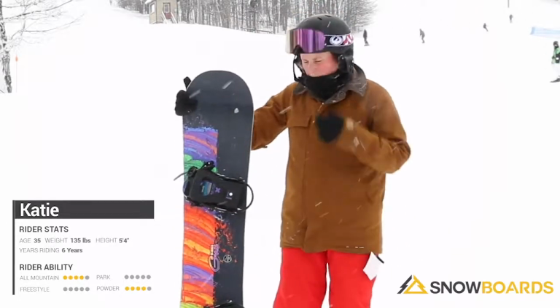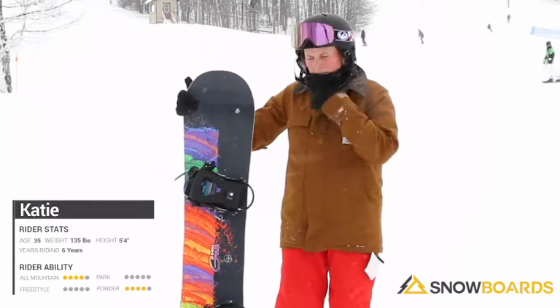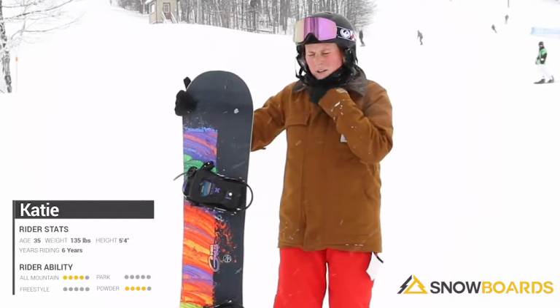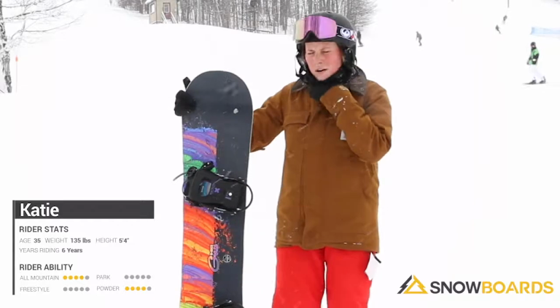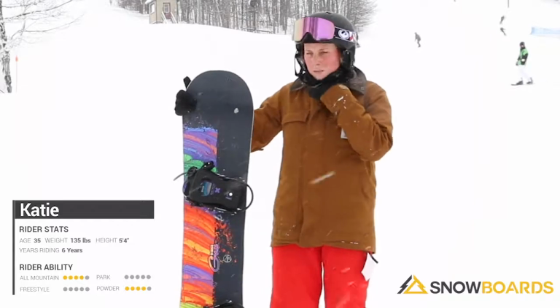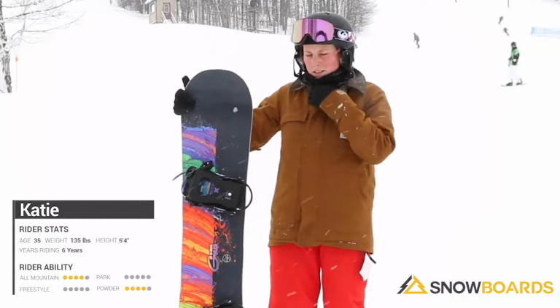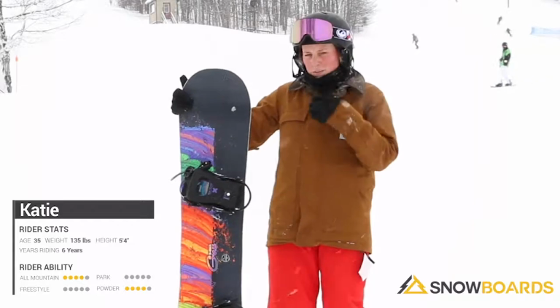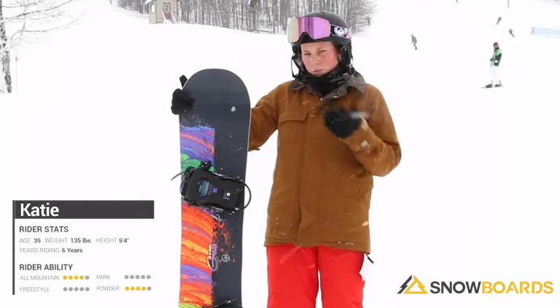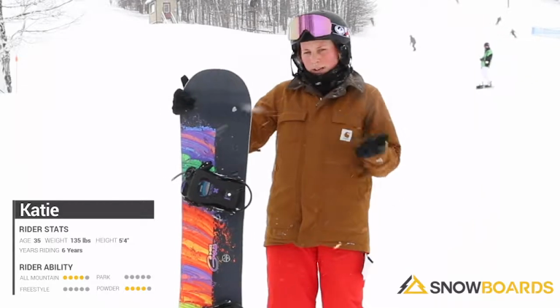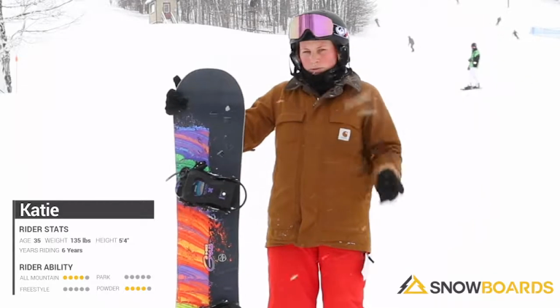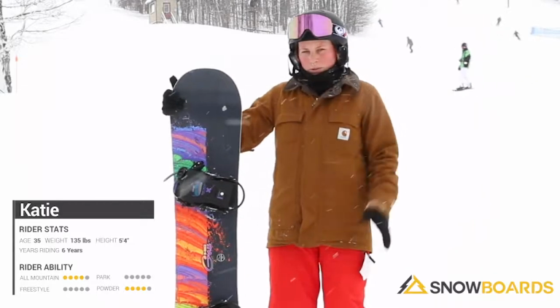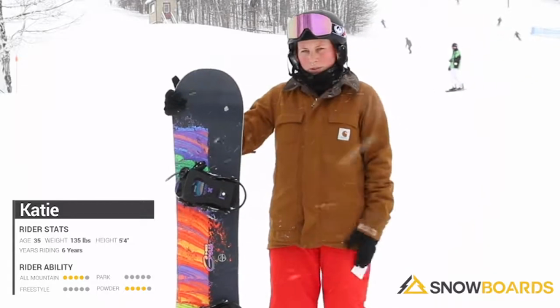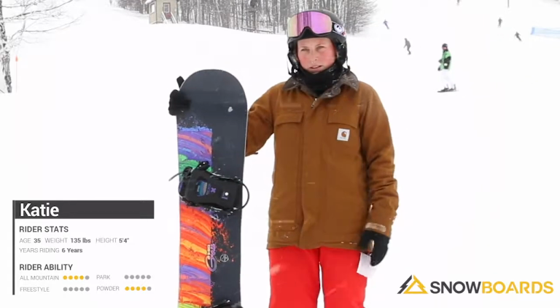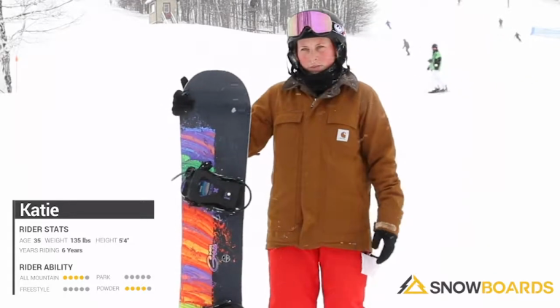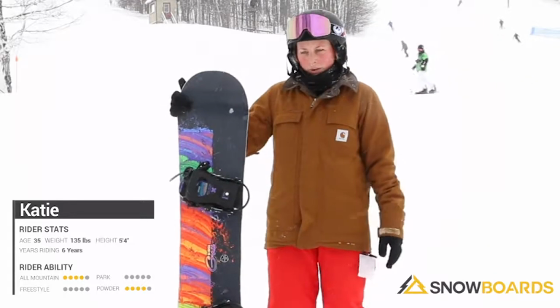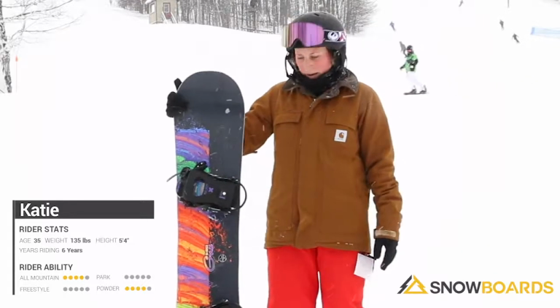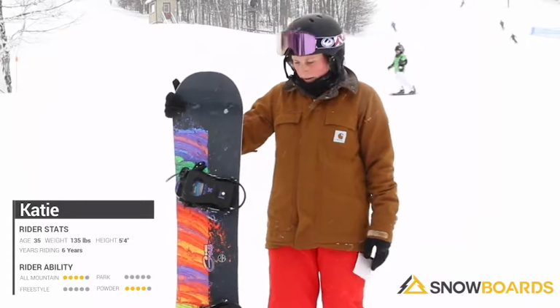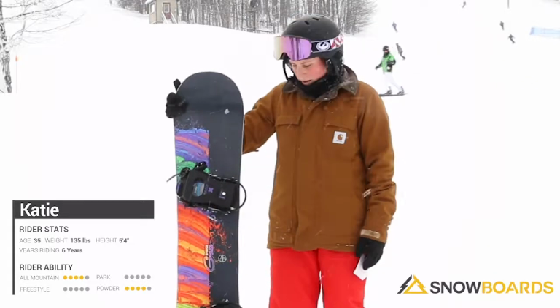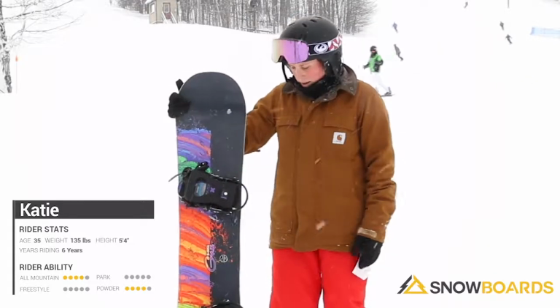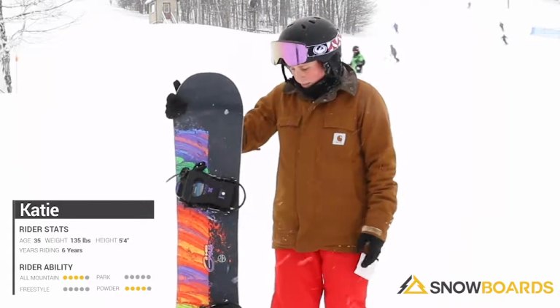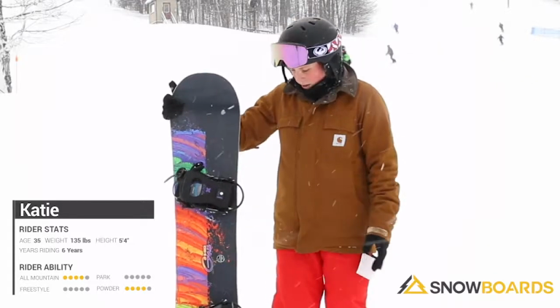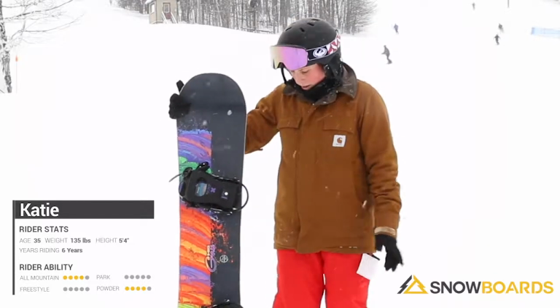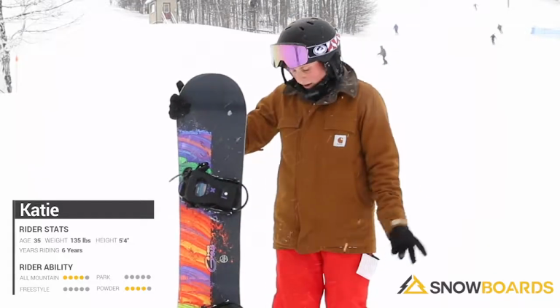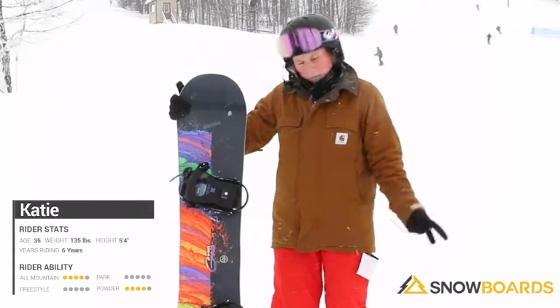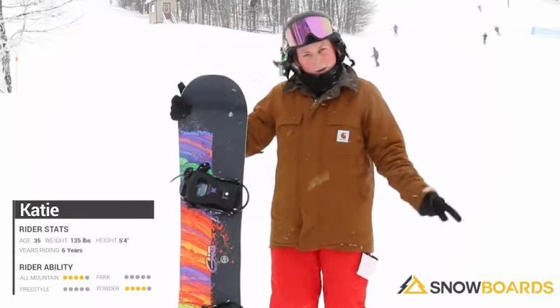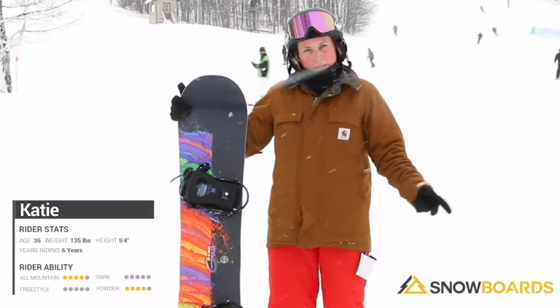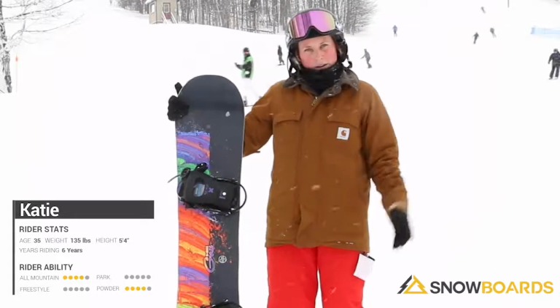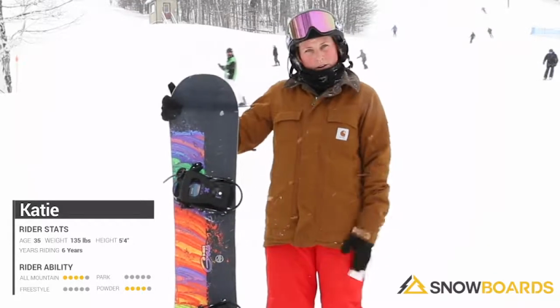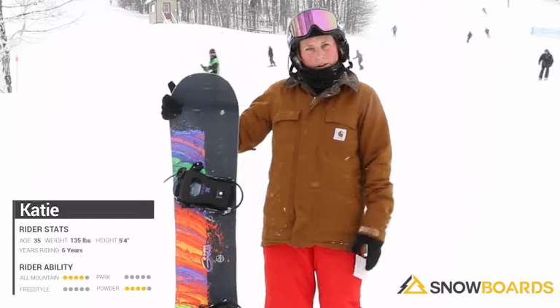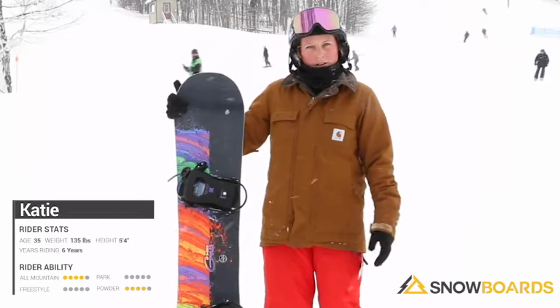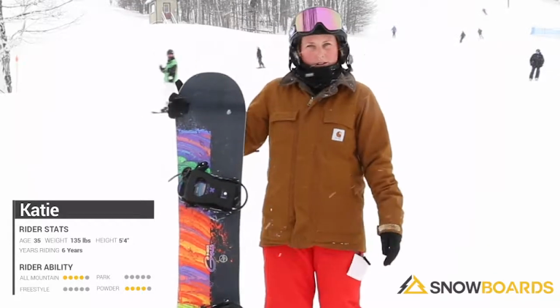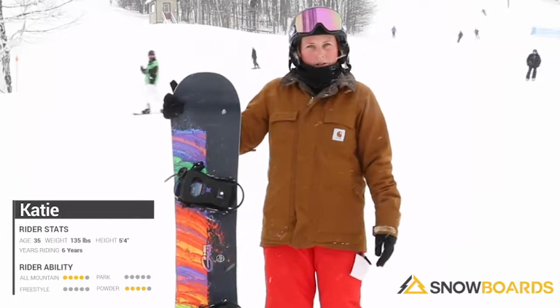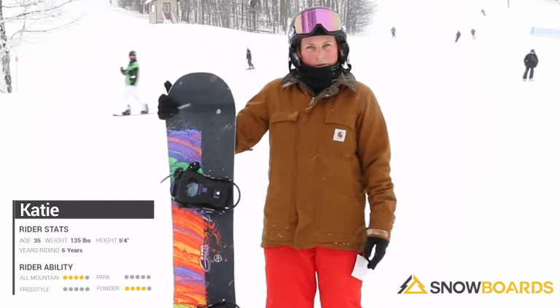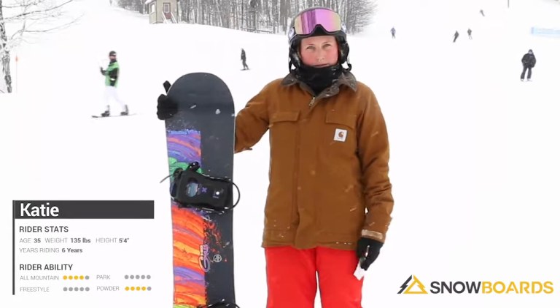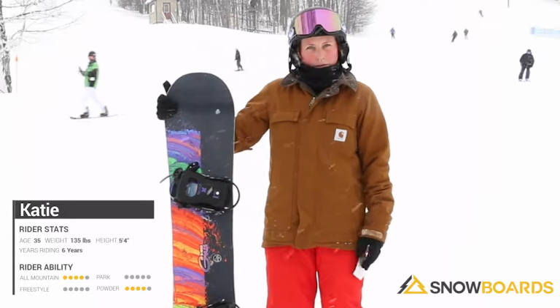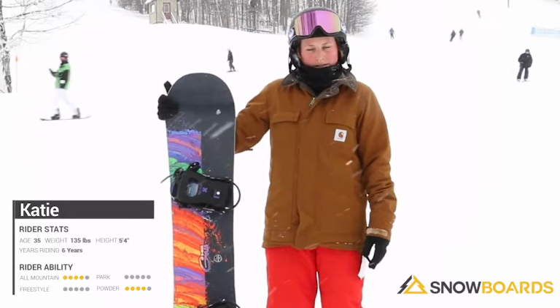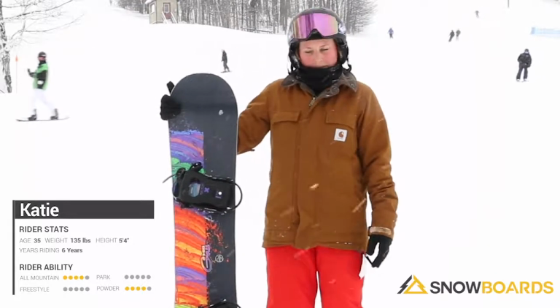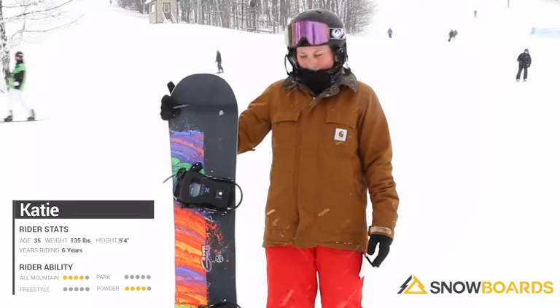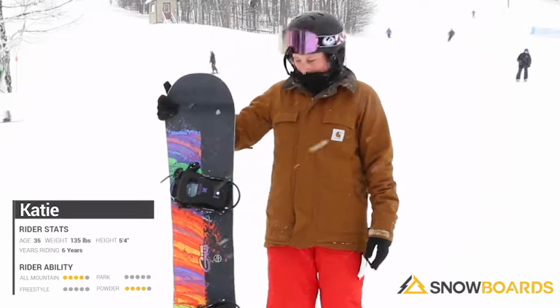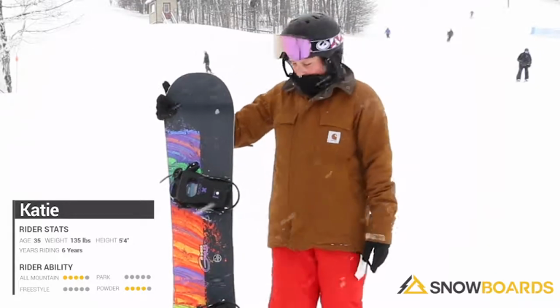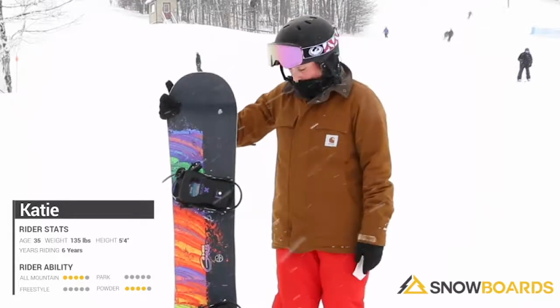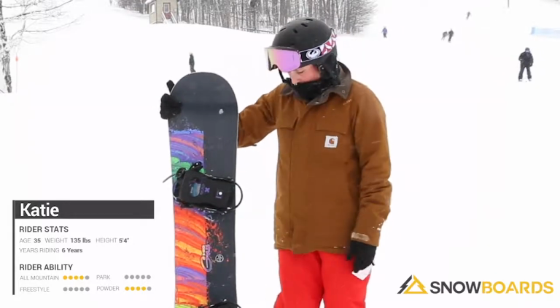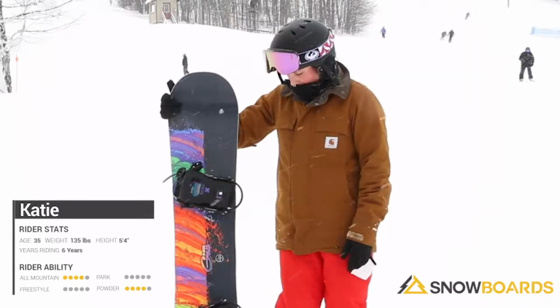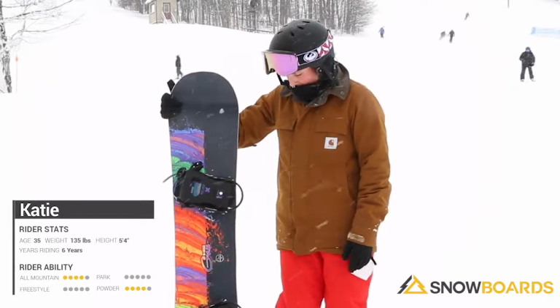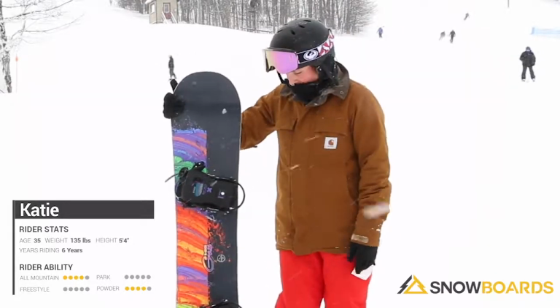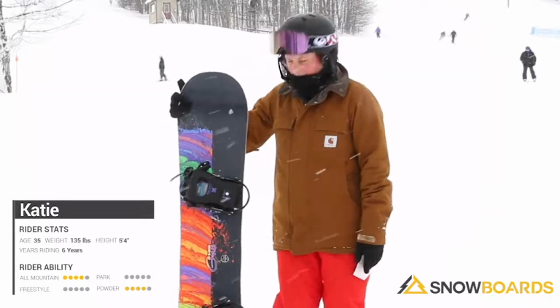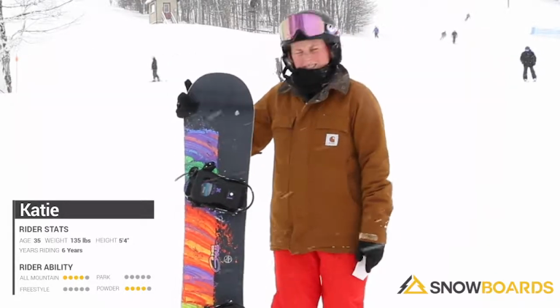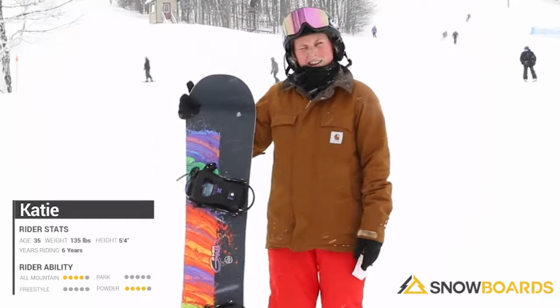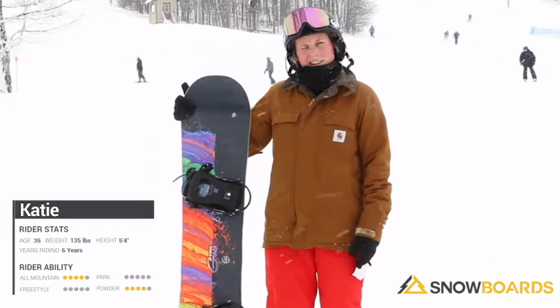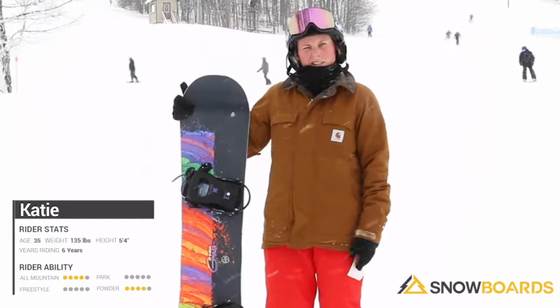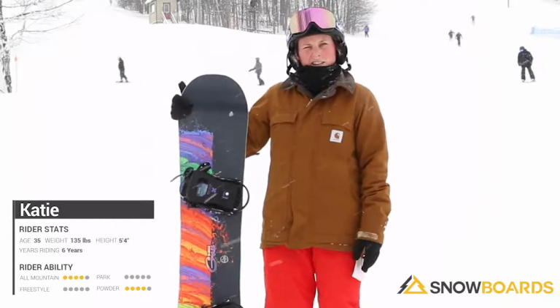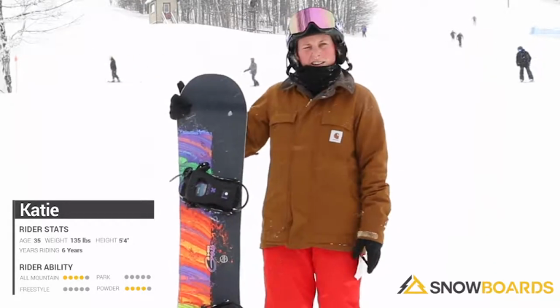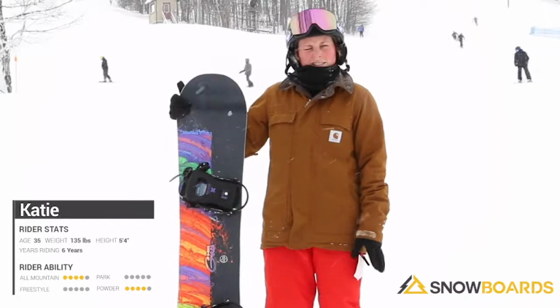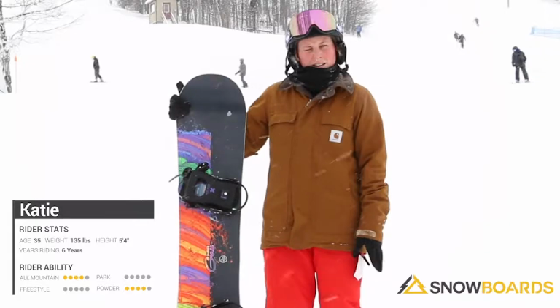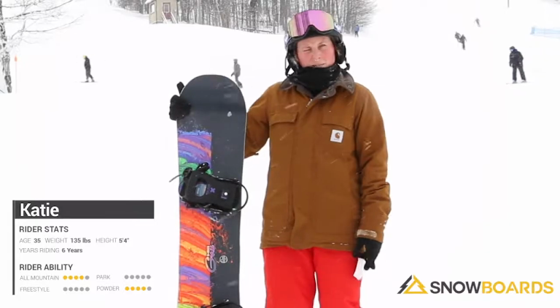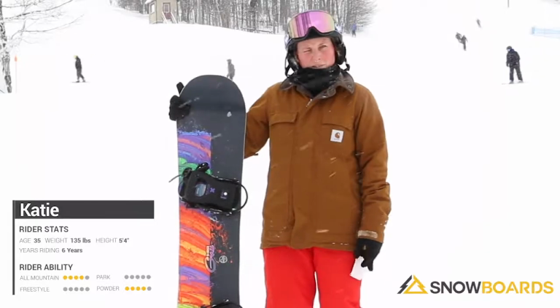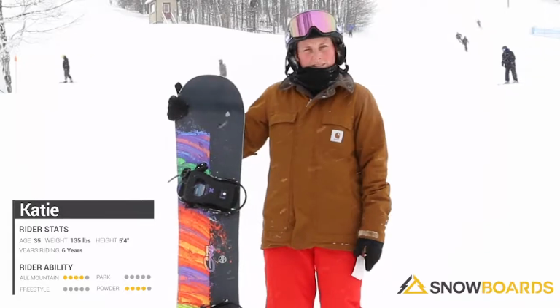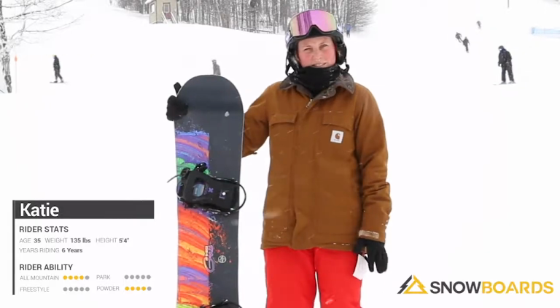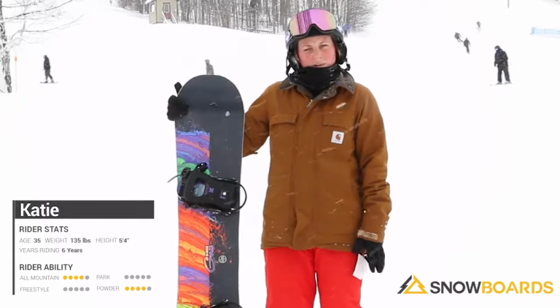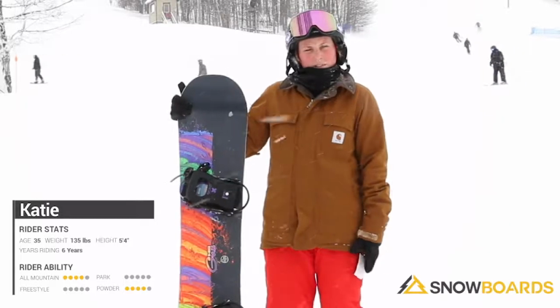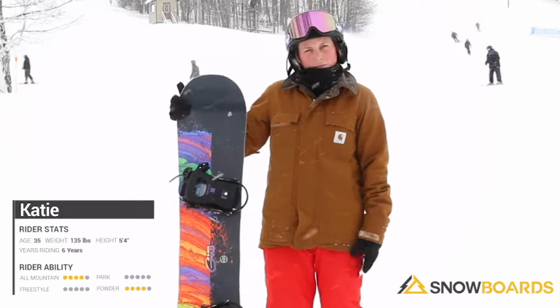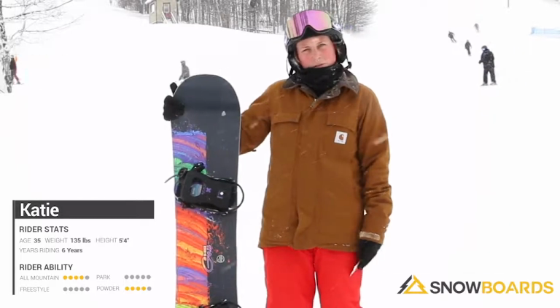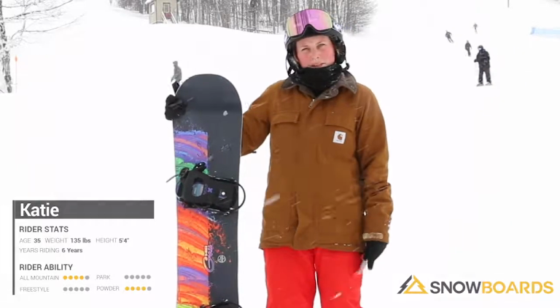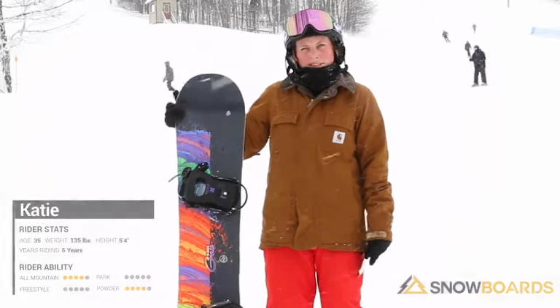Definitely recommend this for an entry to mid-level rider. It would be great for a beginner who really wants to be able to take it to the next level and stick with it for a minute.